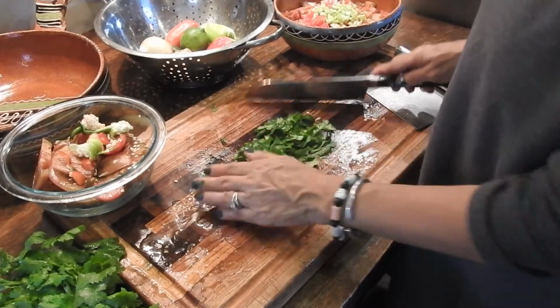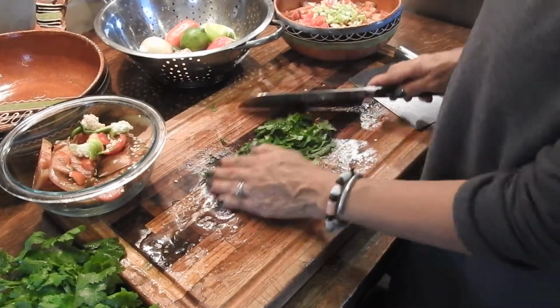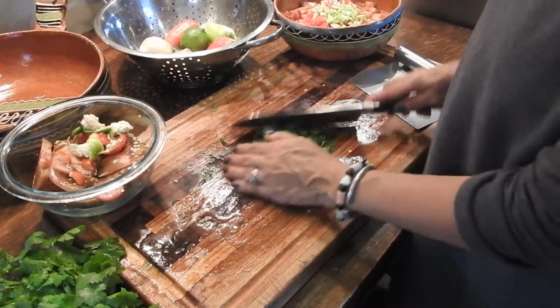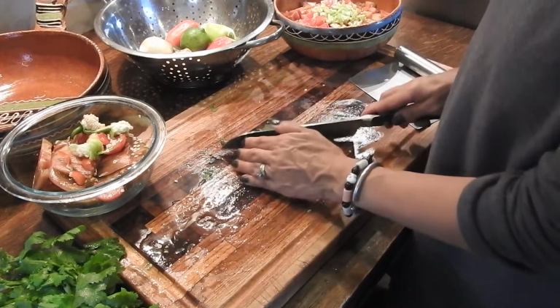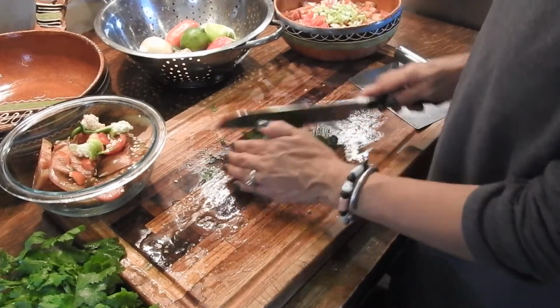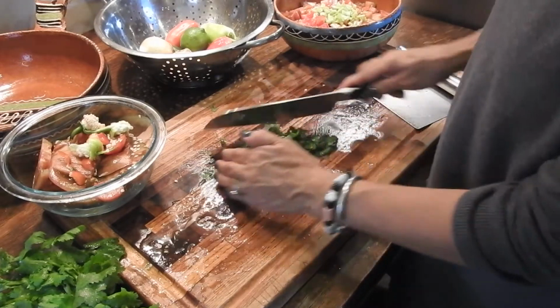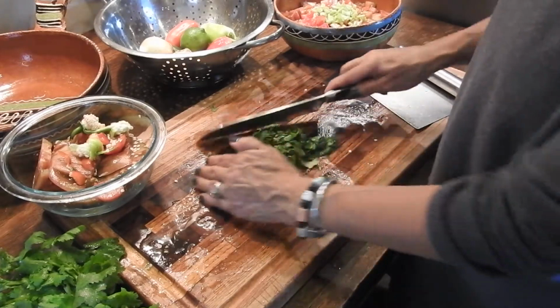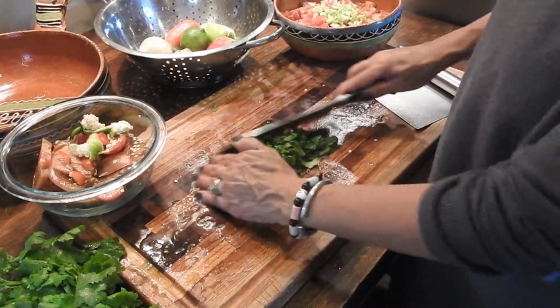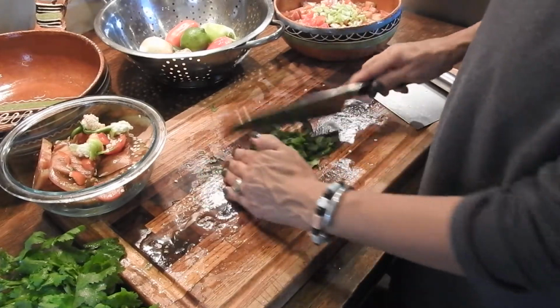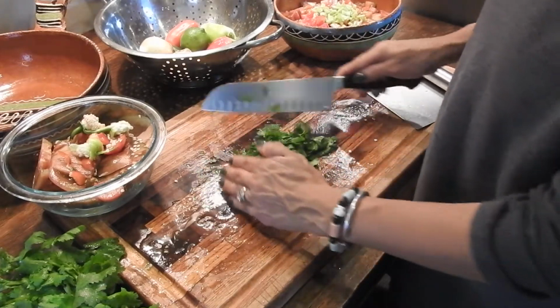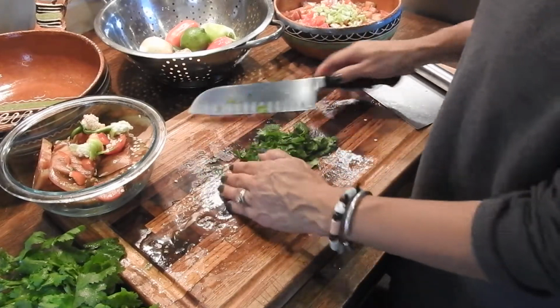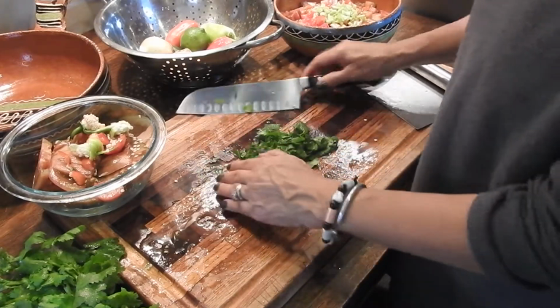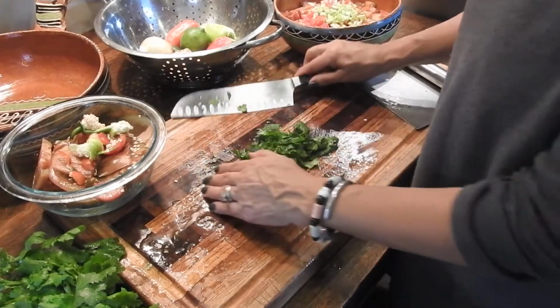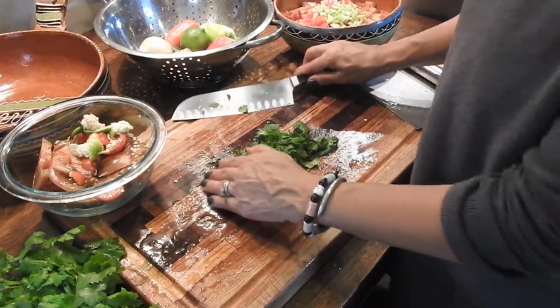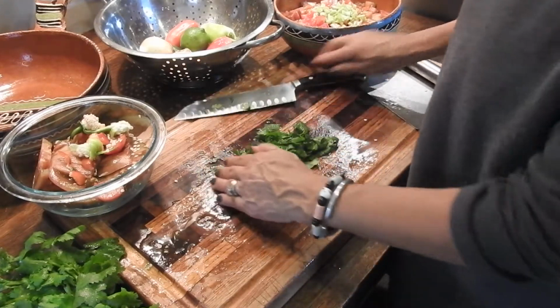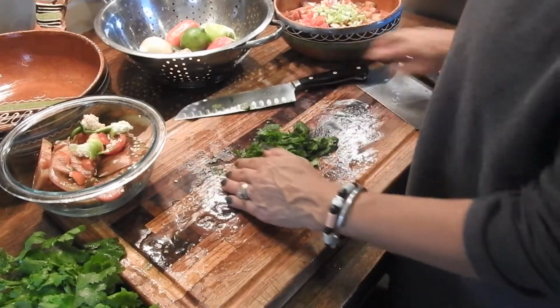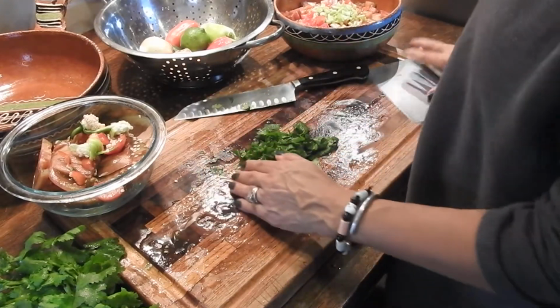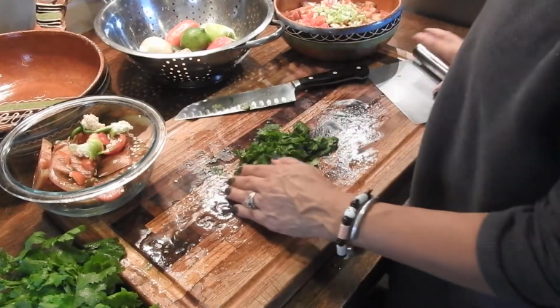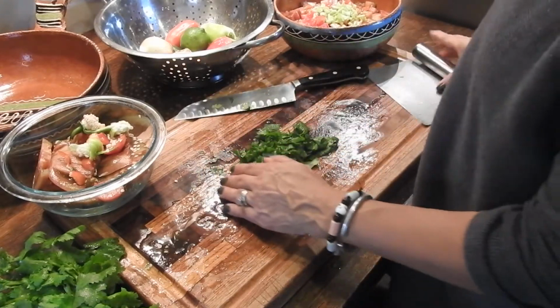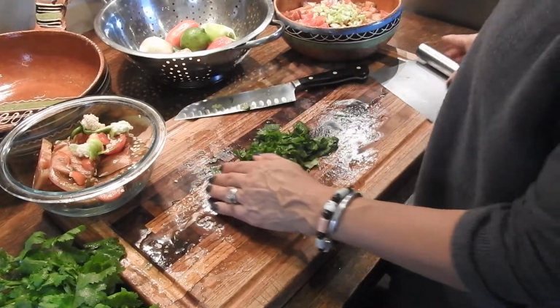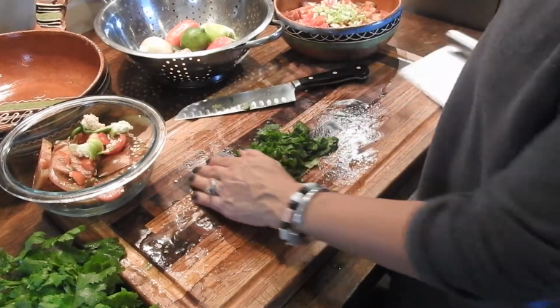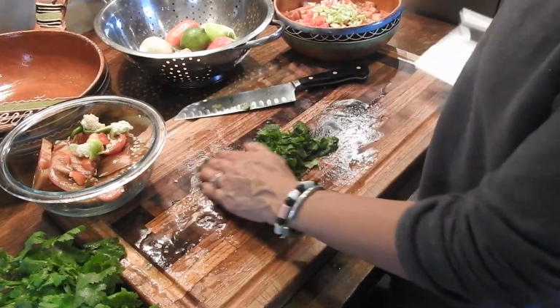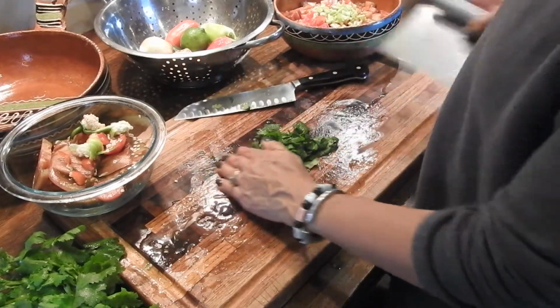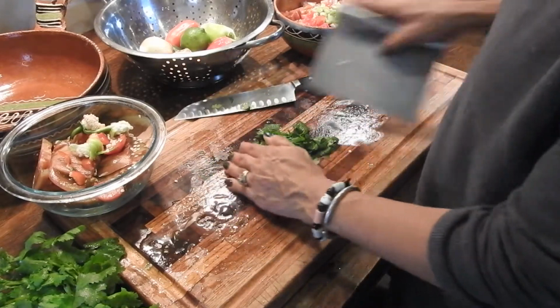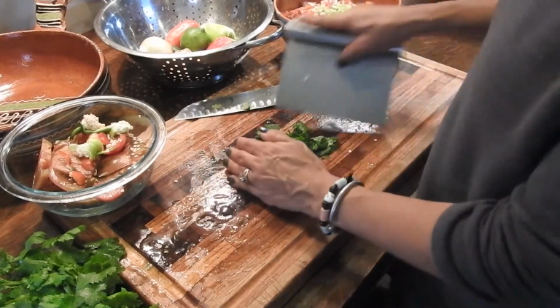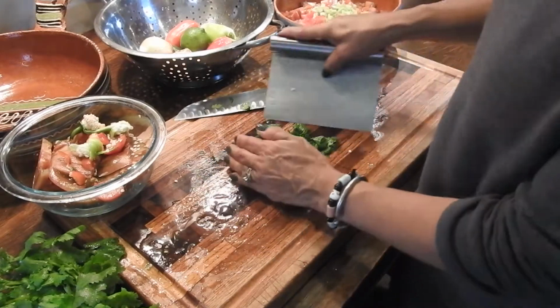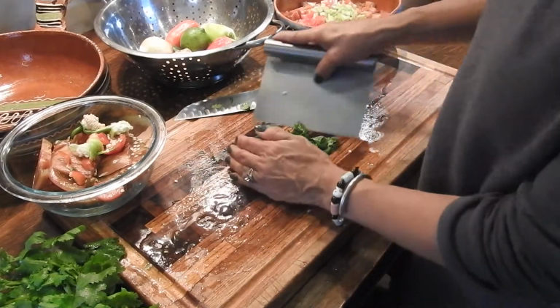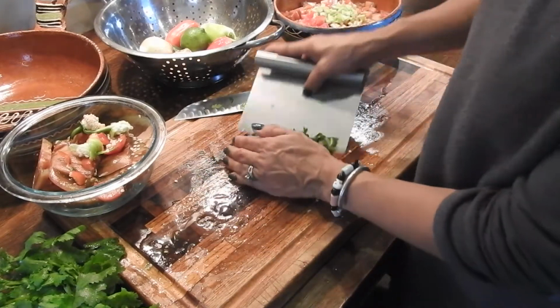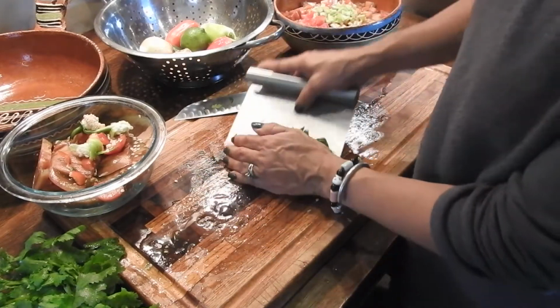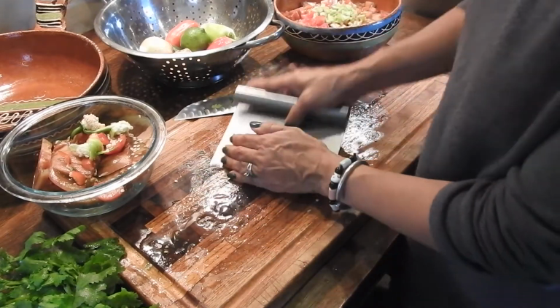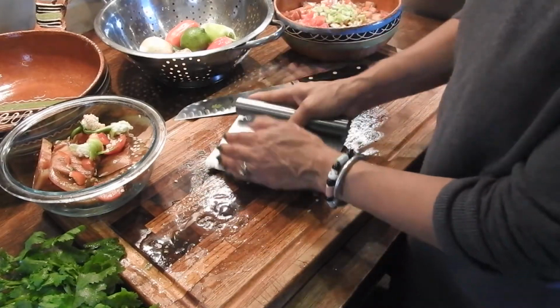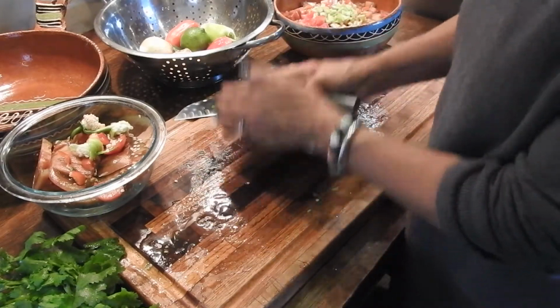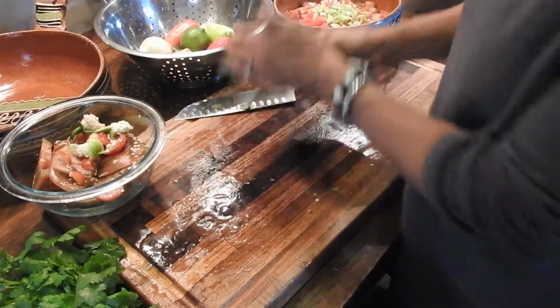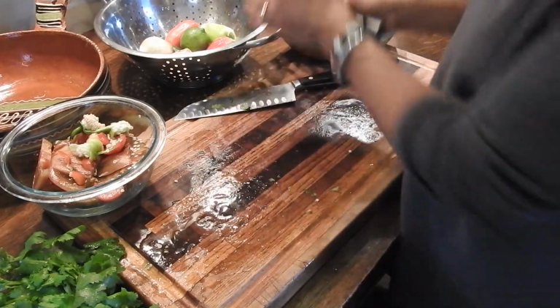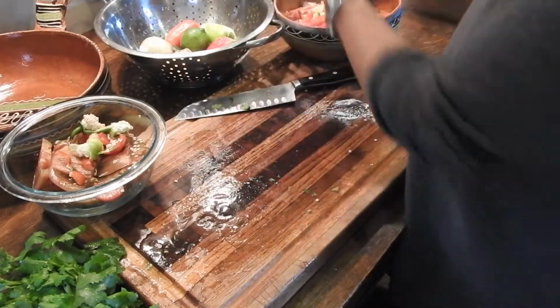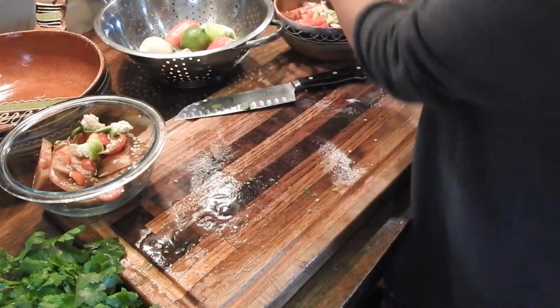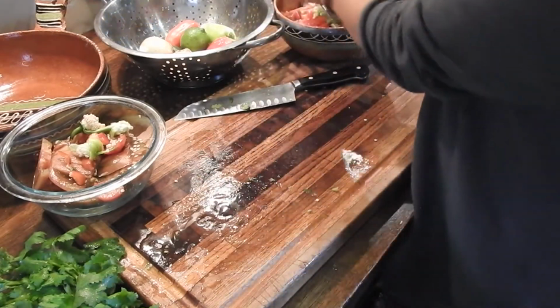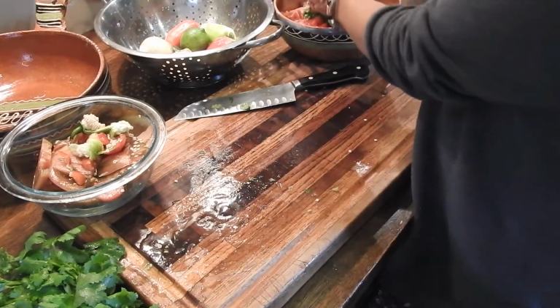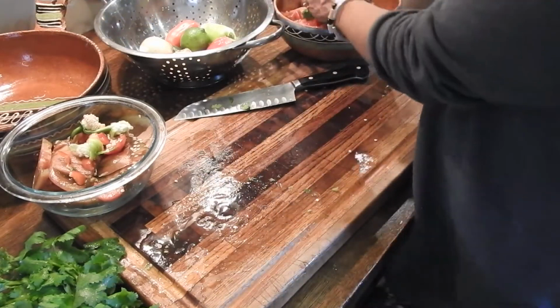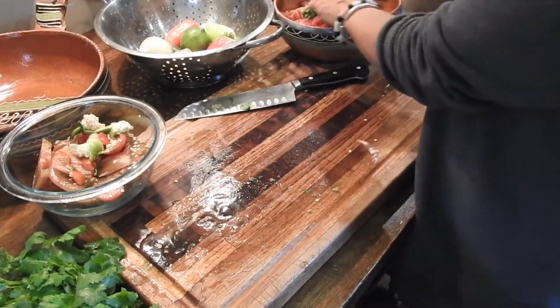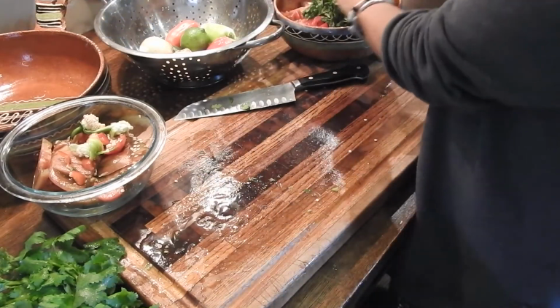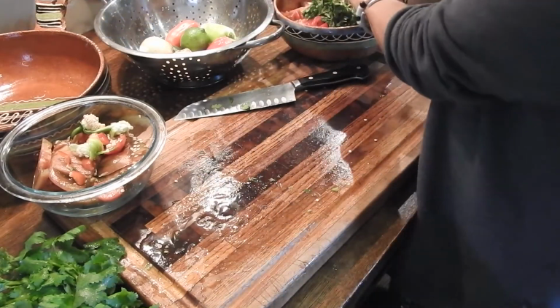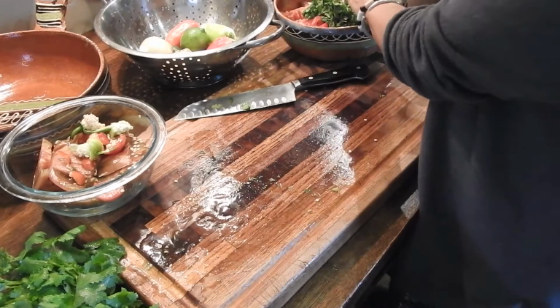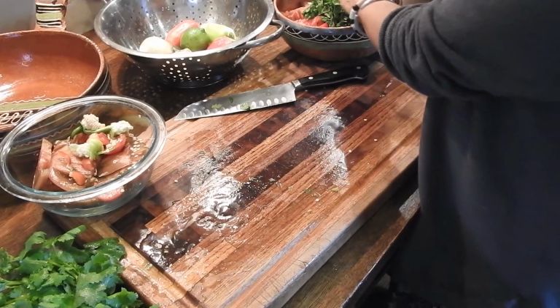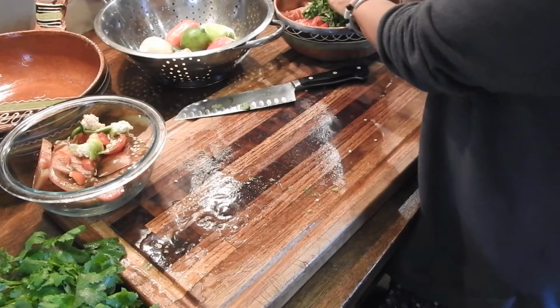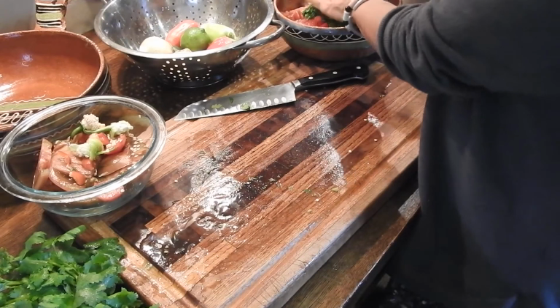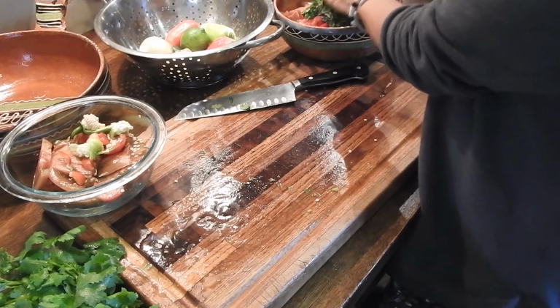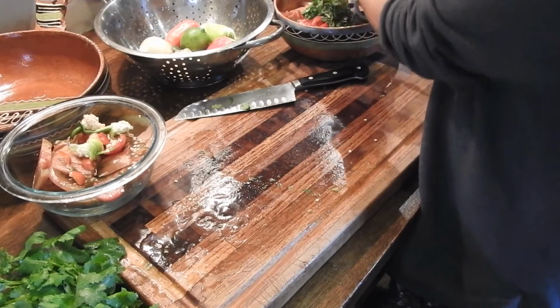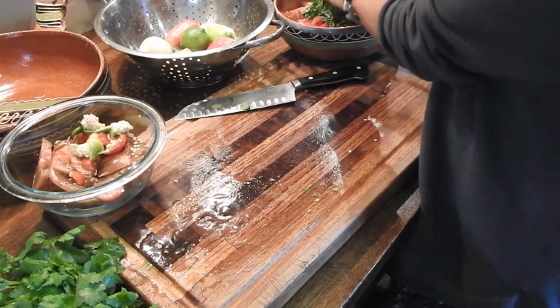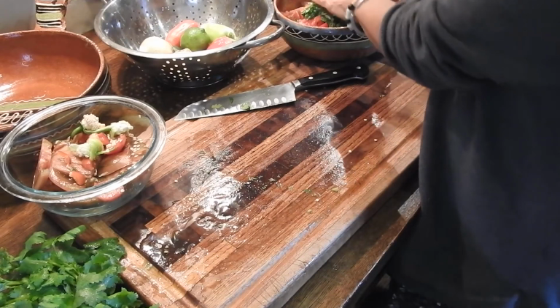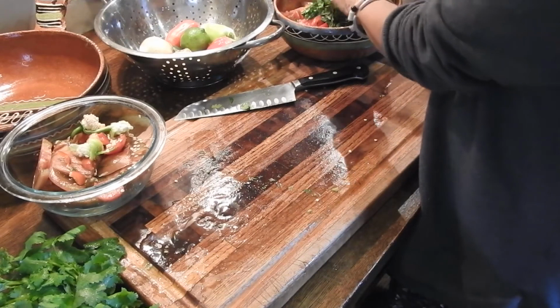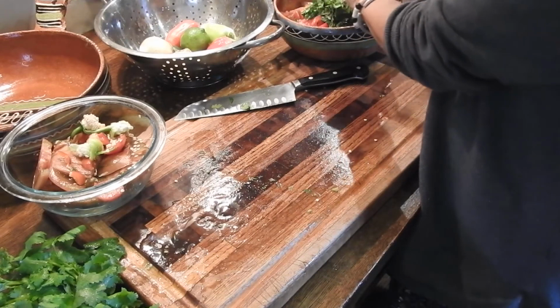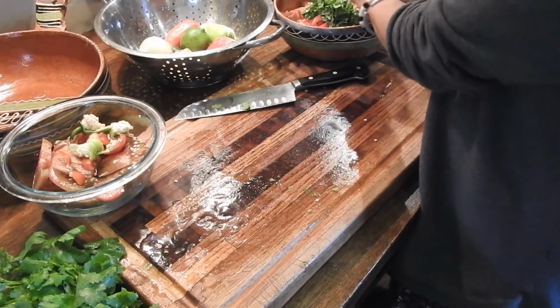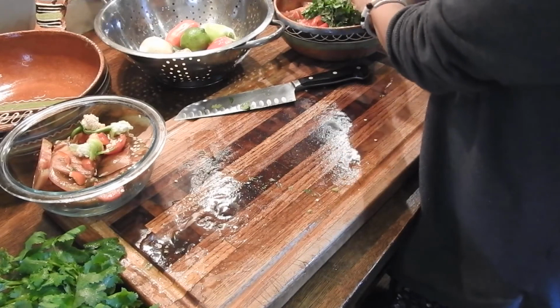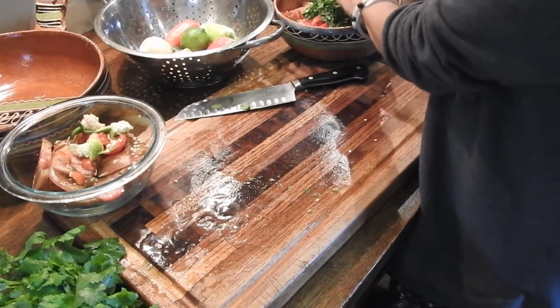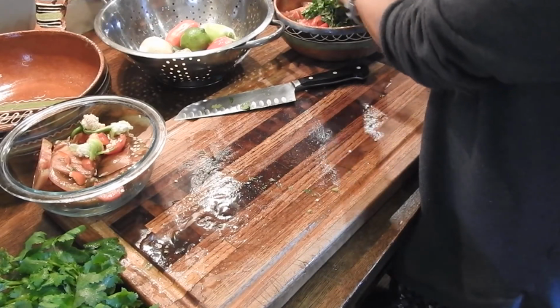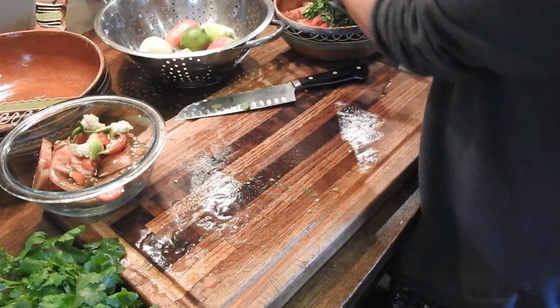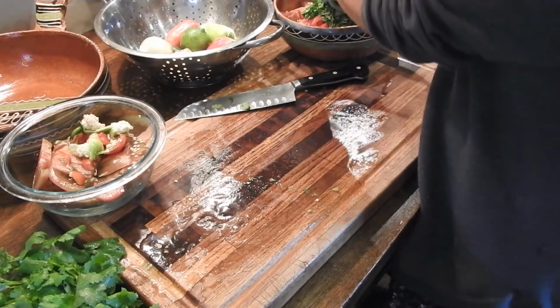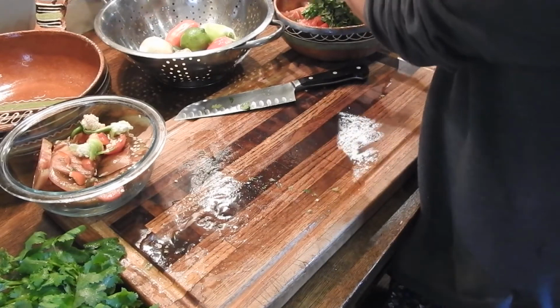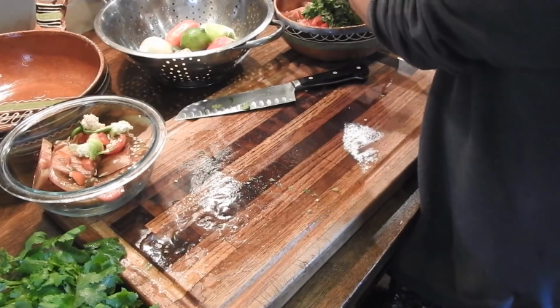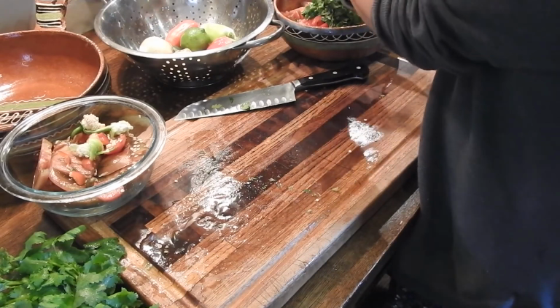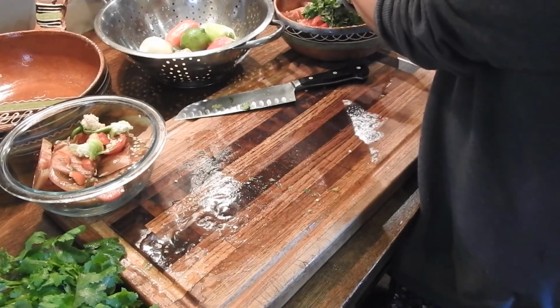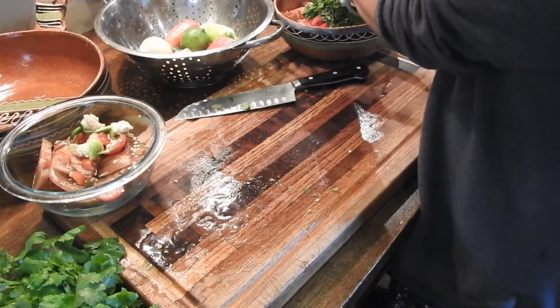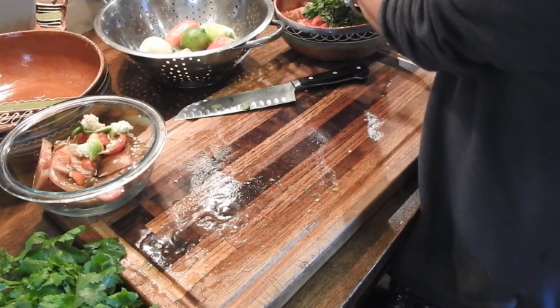Now we get the cilantro chopped up — throw that in. Delicious flavor.